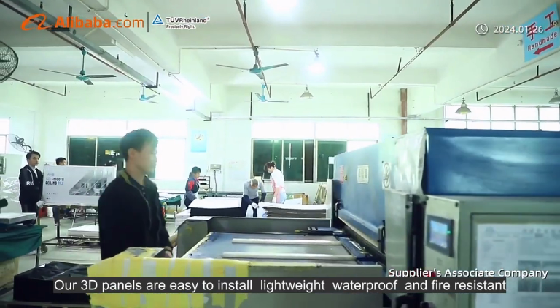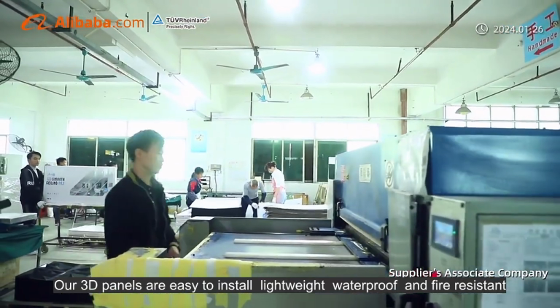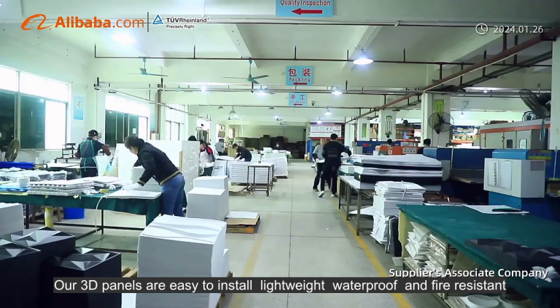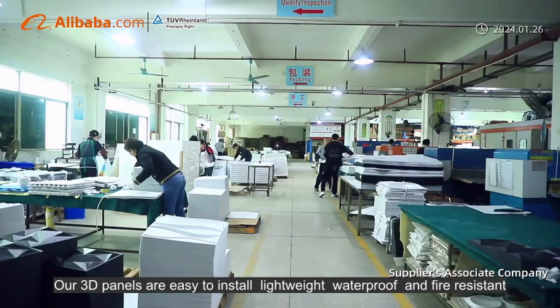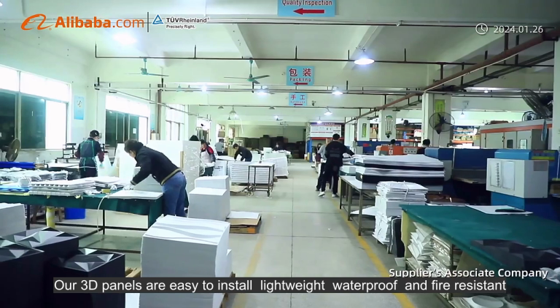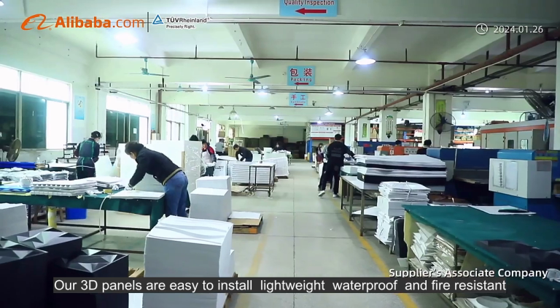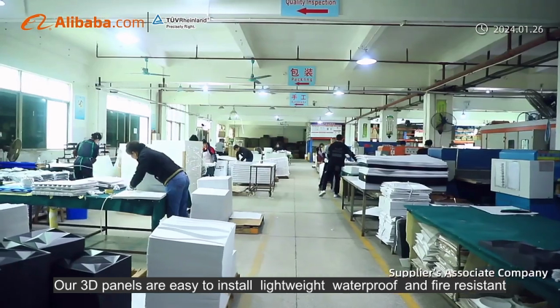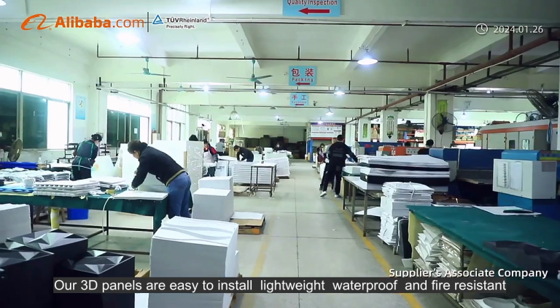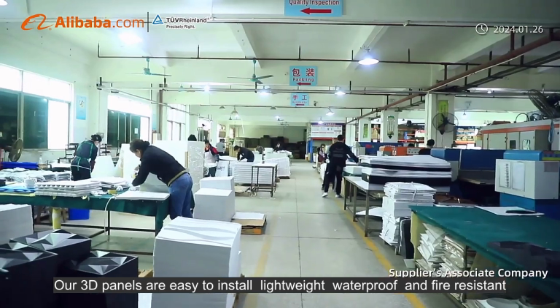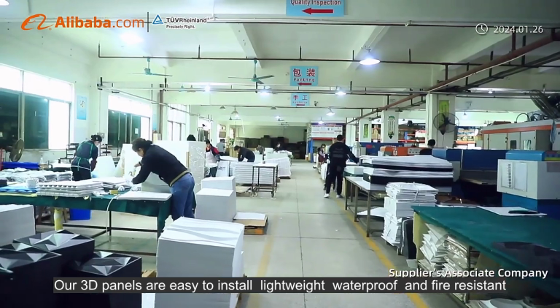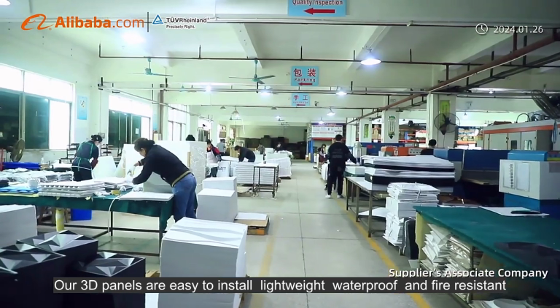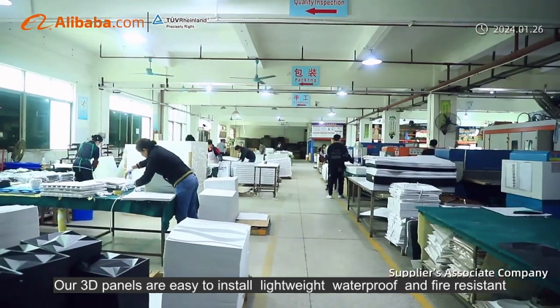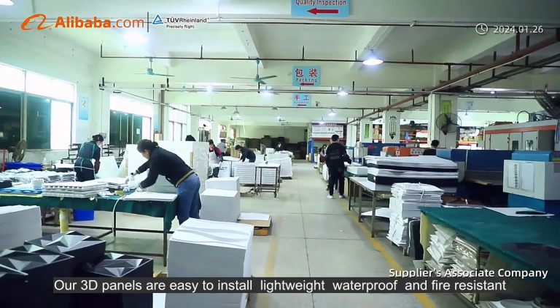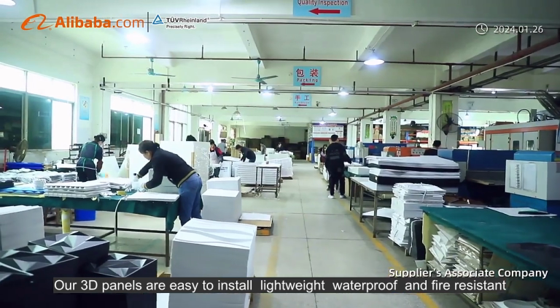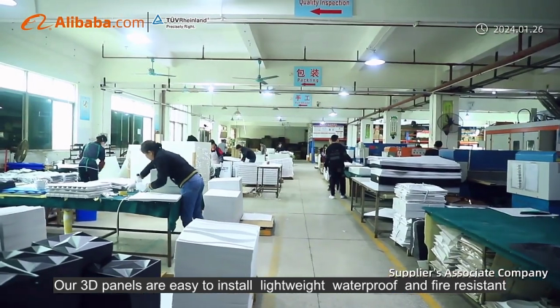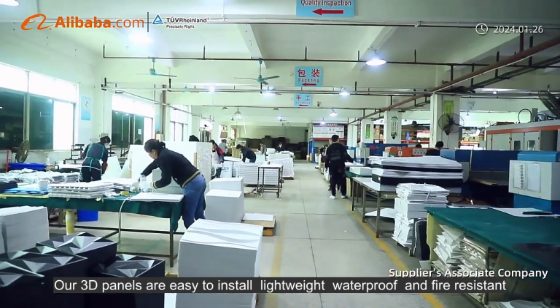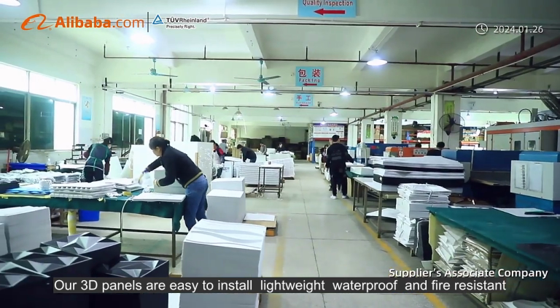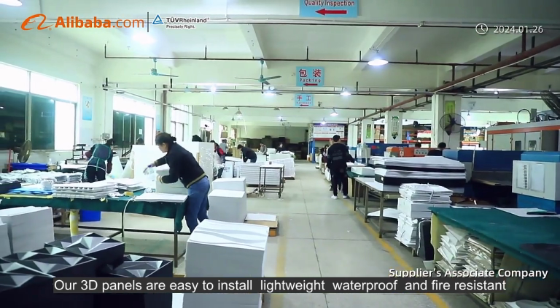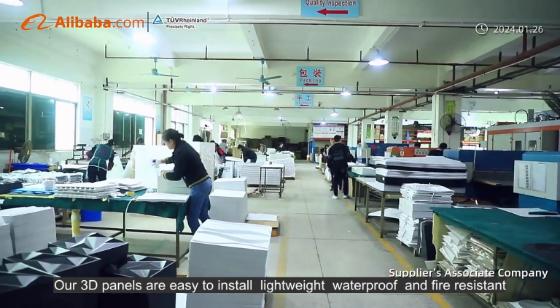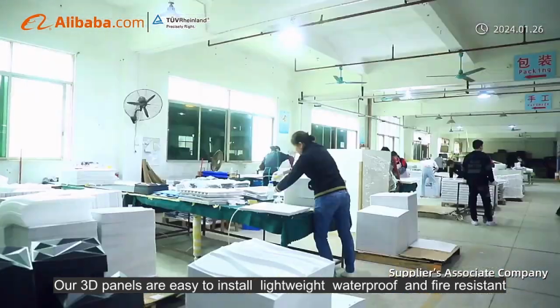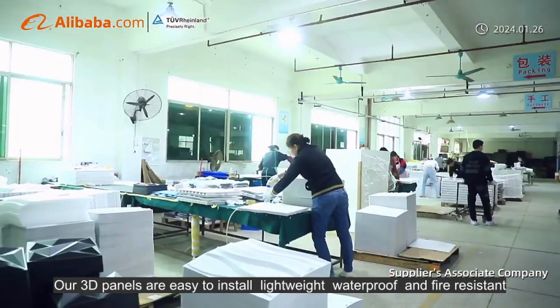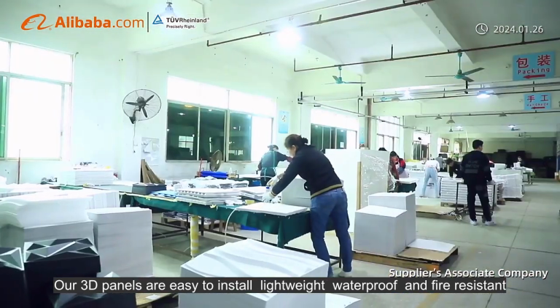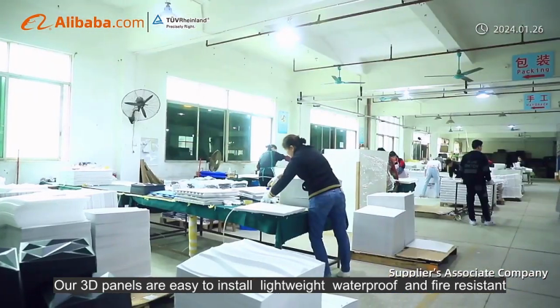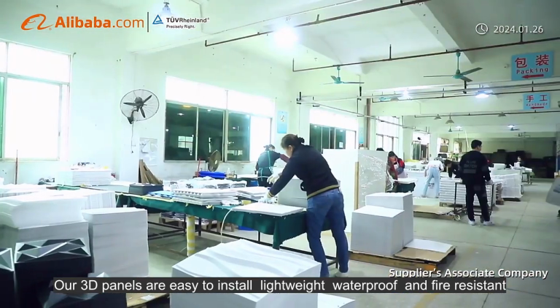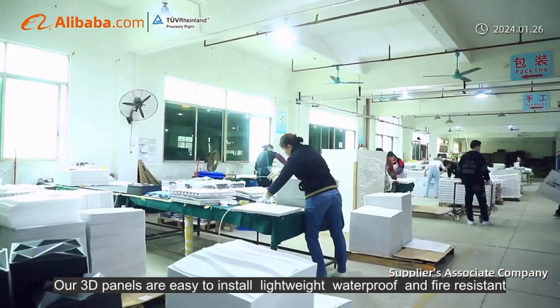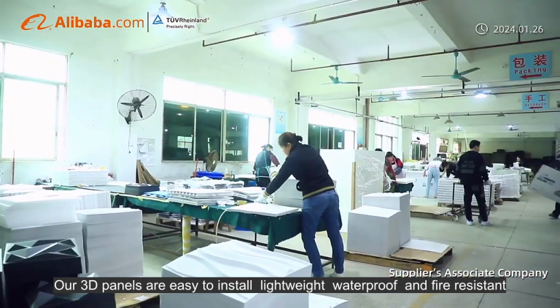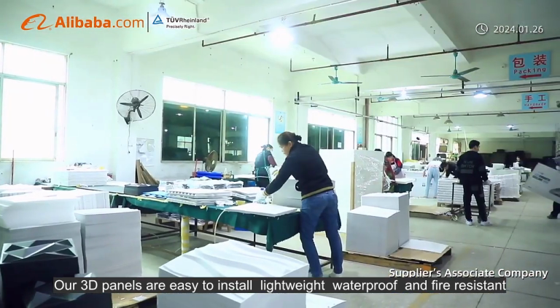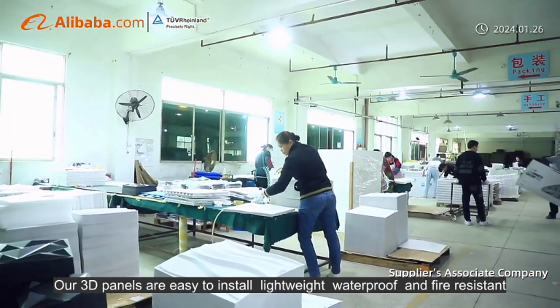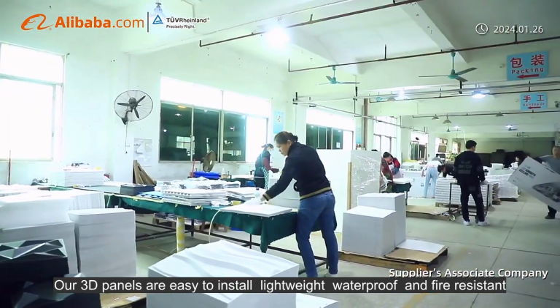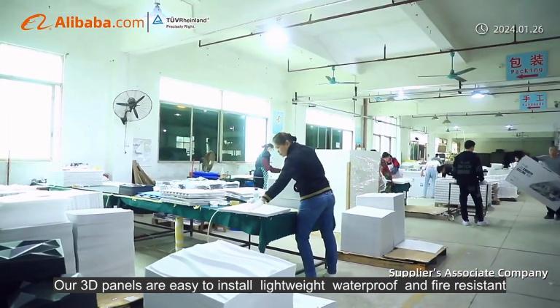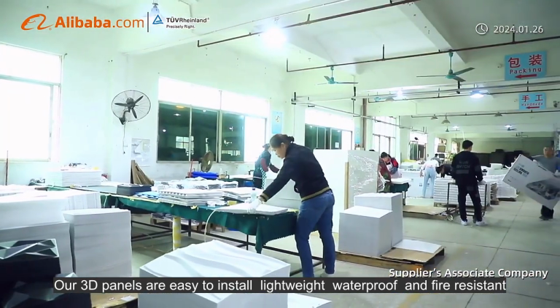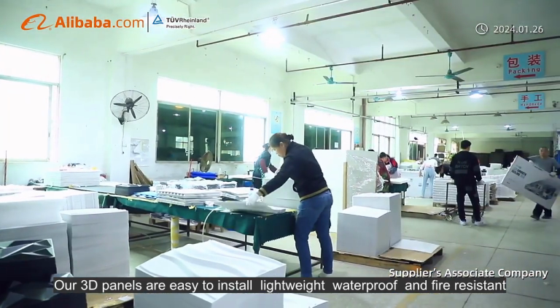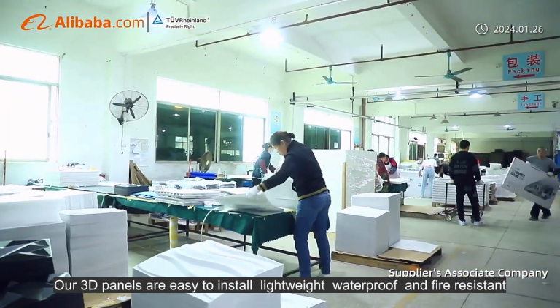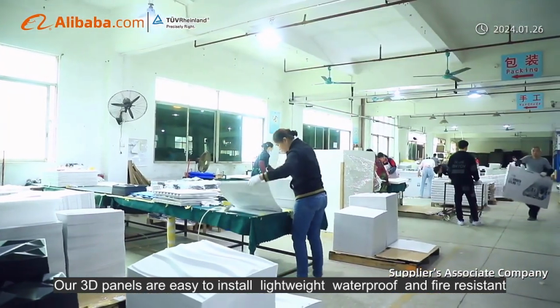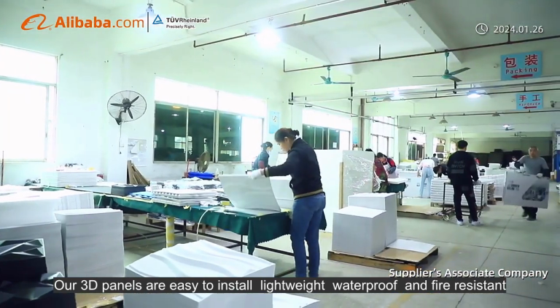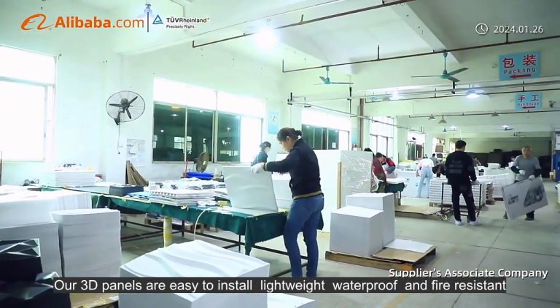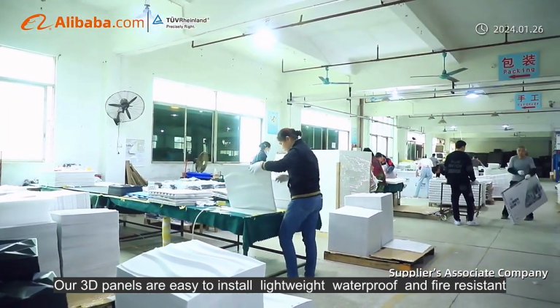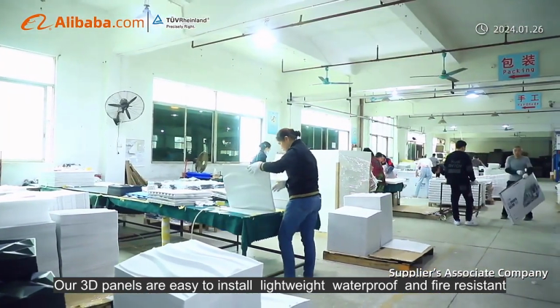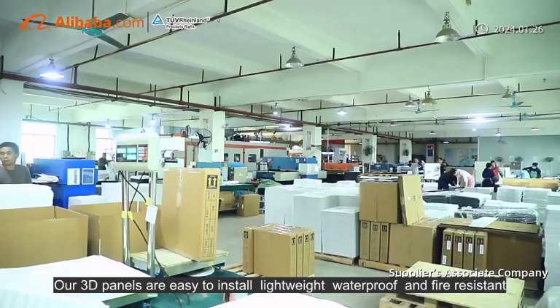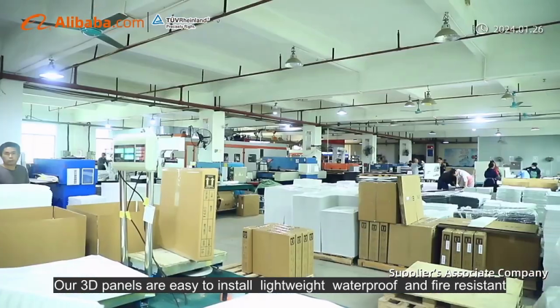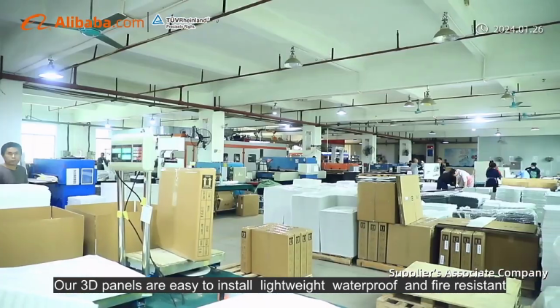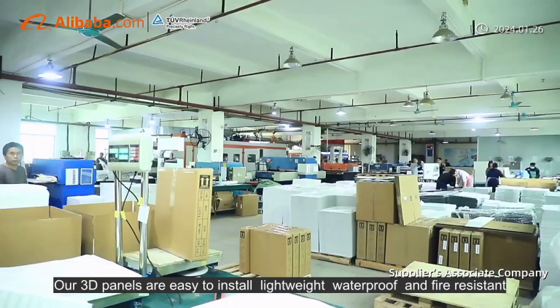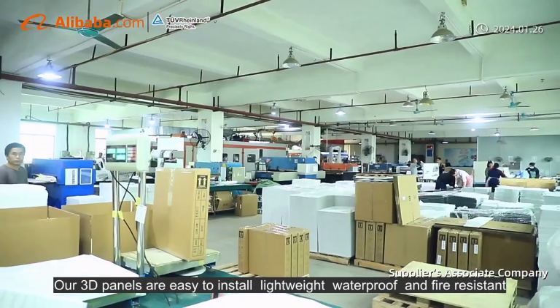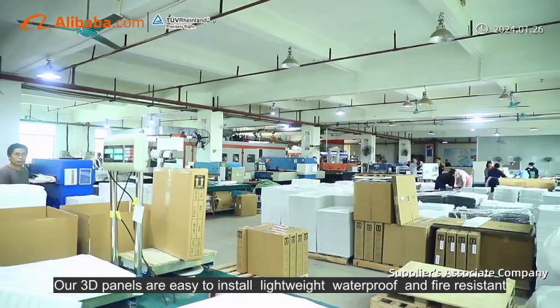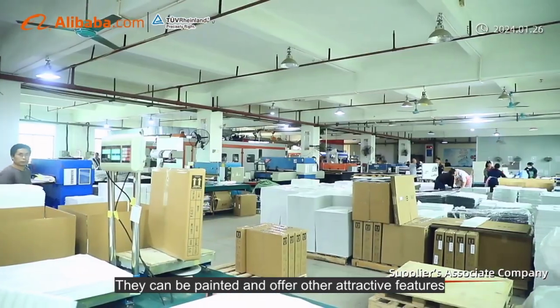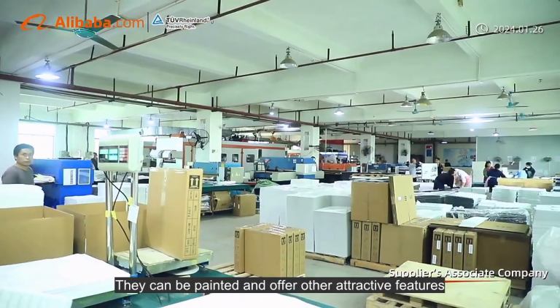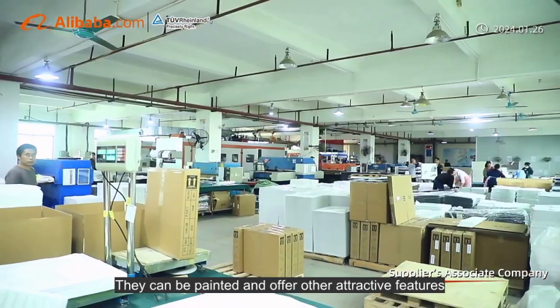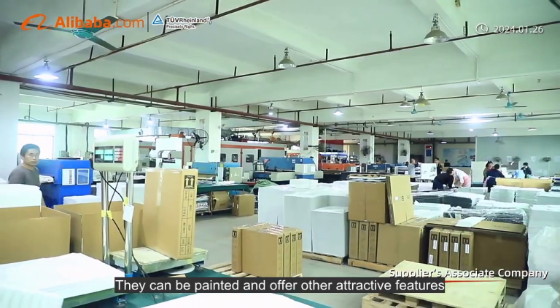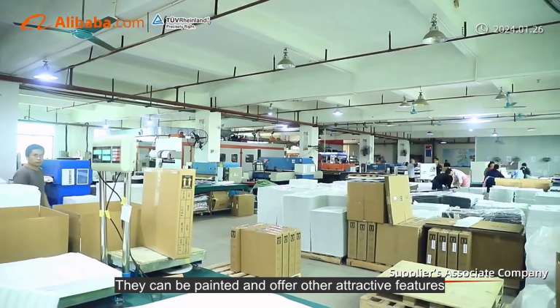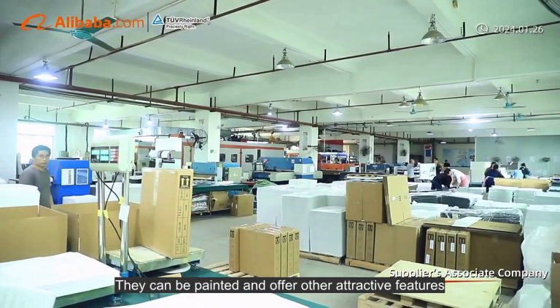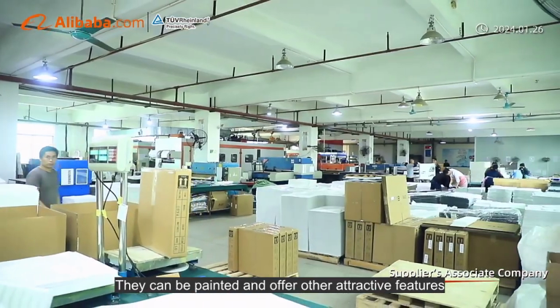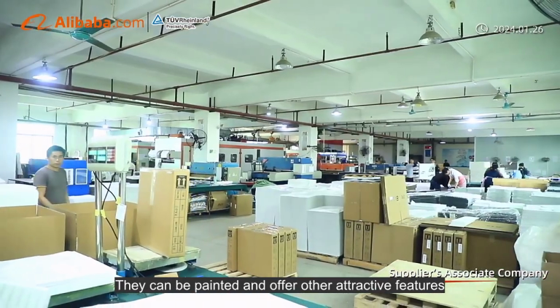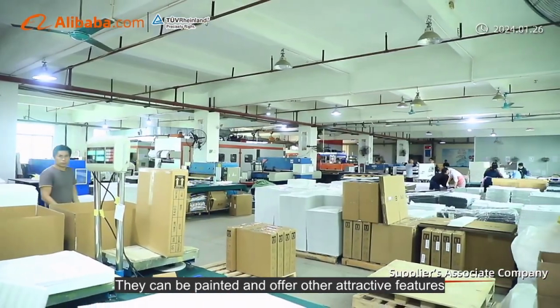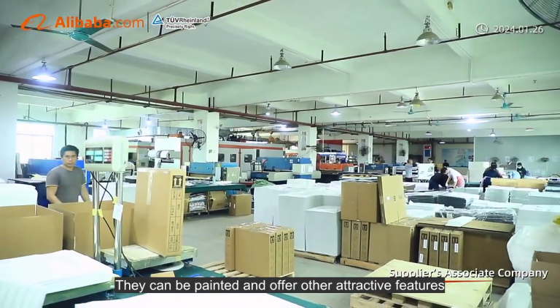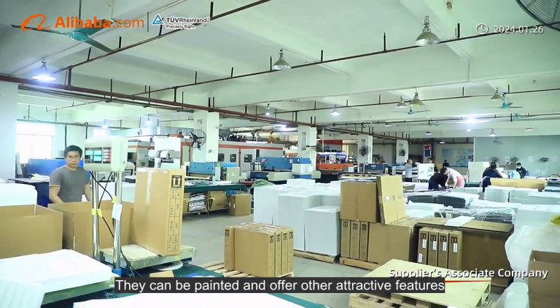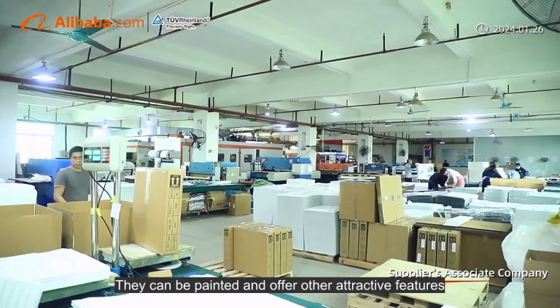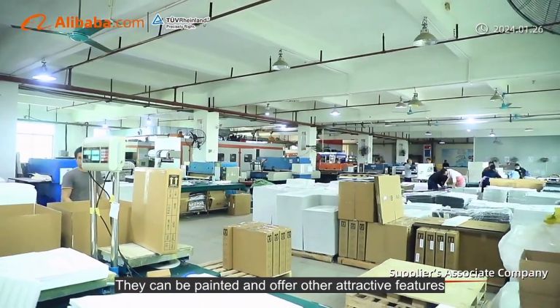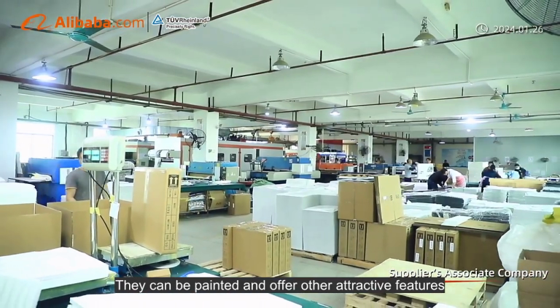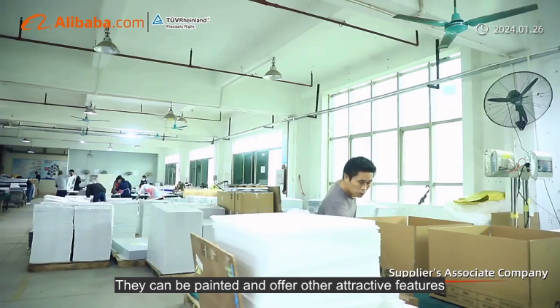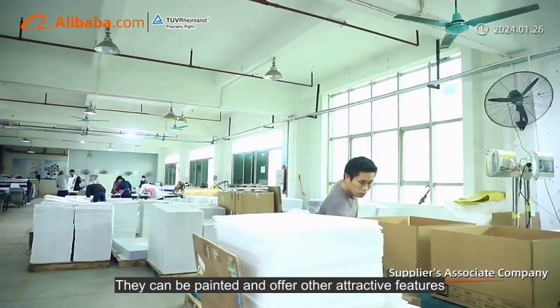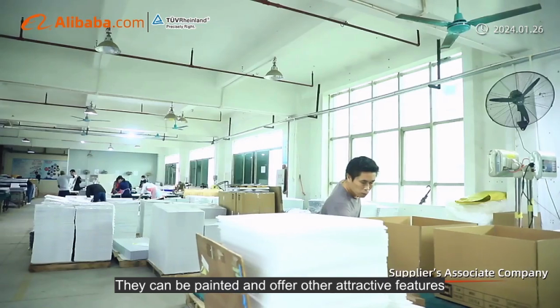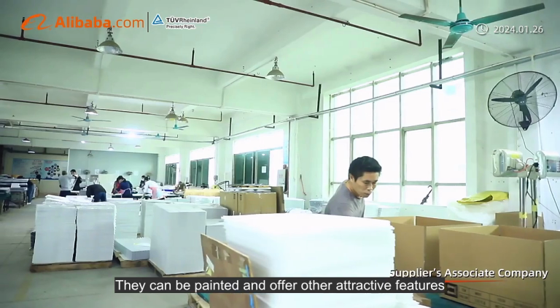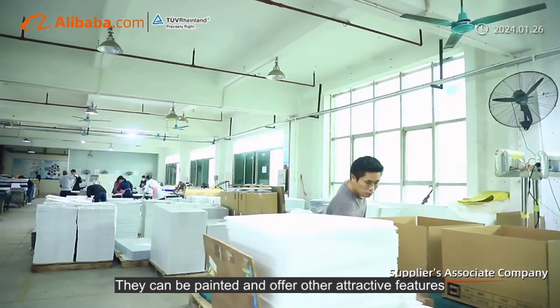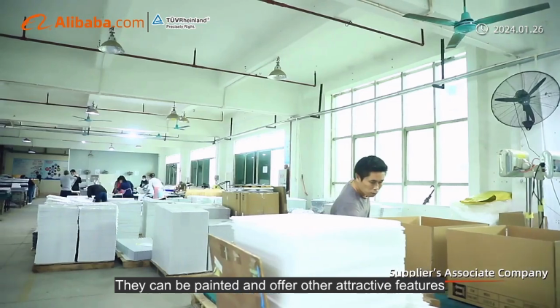Our 3D panels are easy to install, lightweight, waterproof and fire-resistant. They can be painted and offer other attractive features.